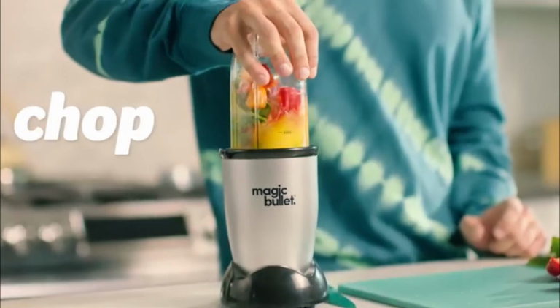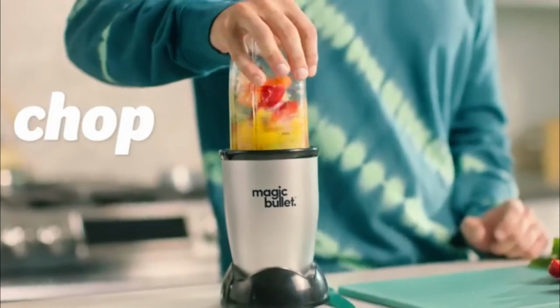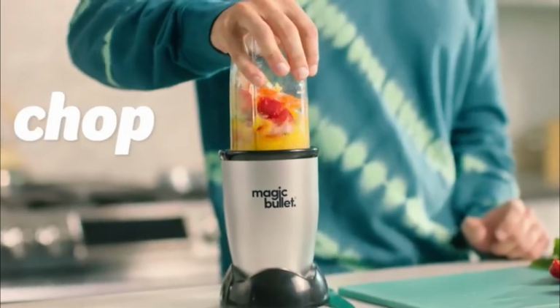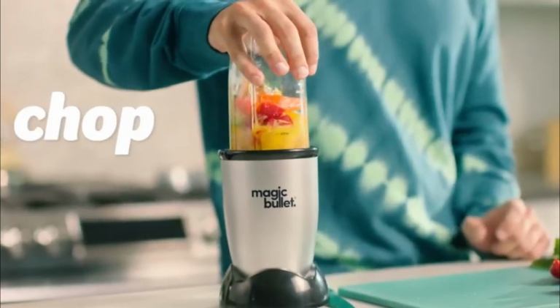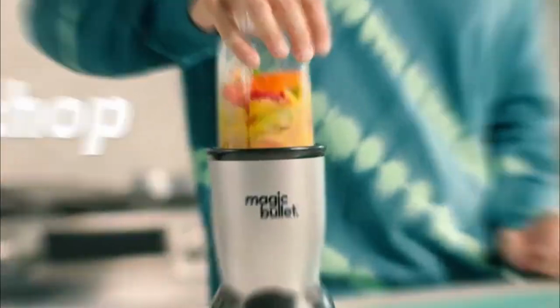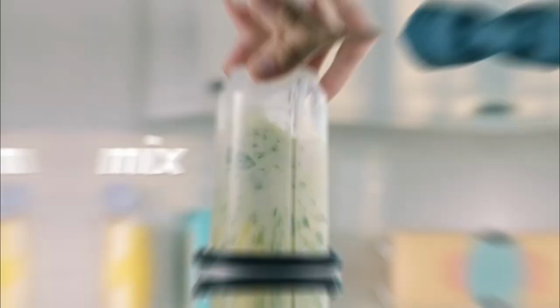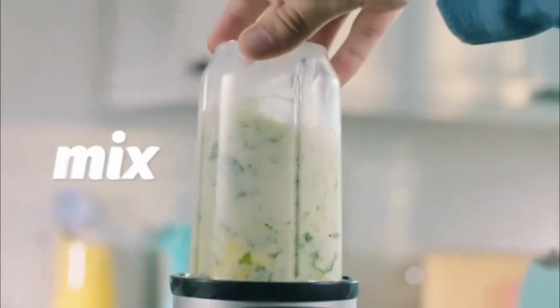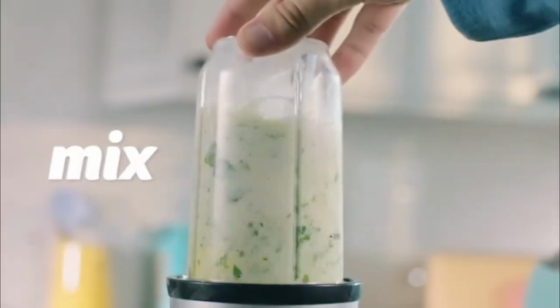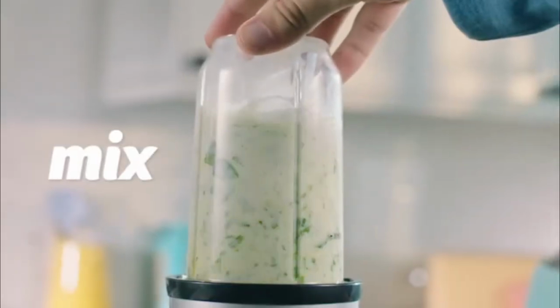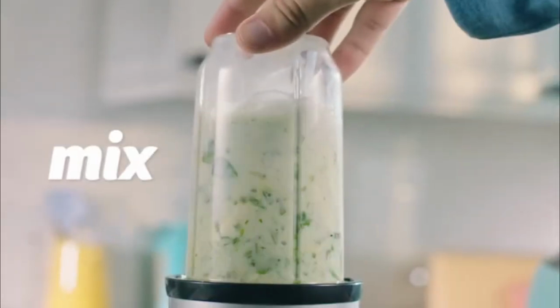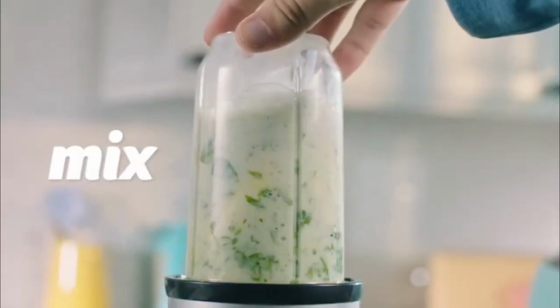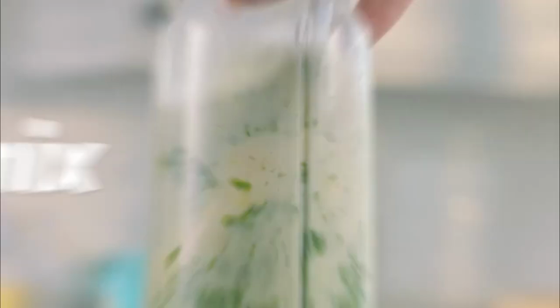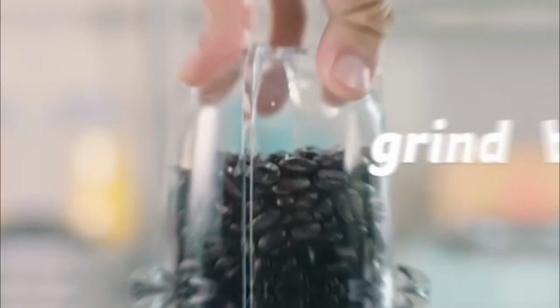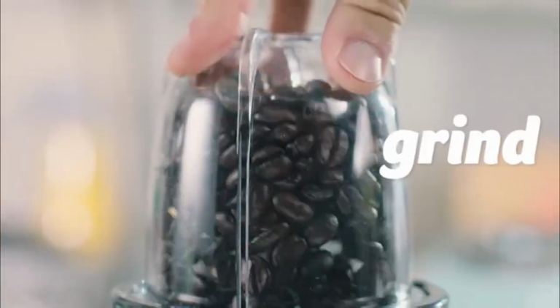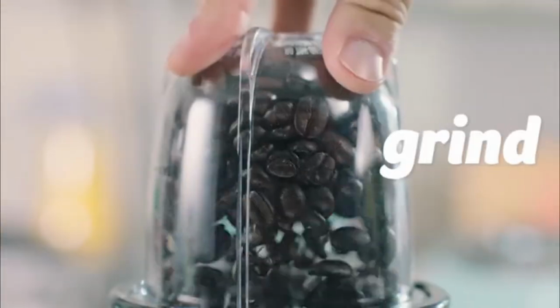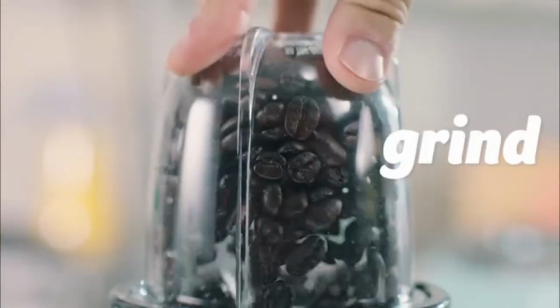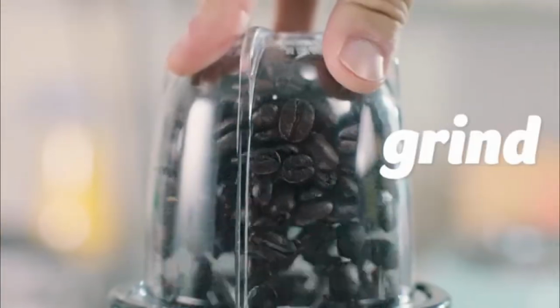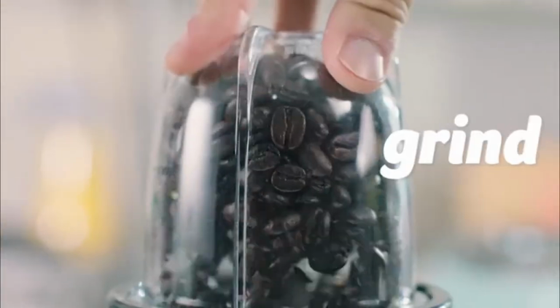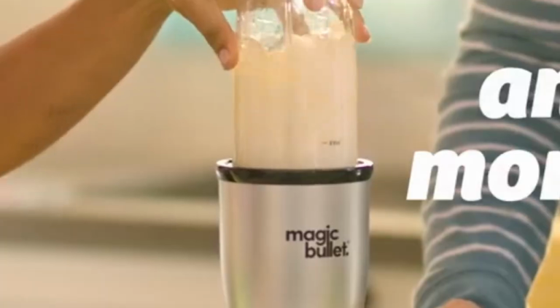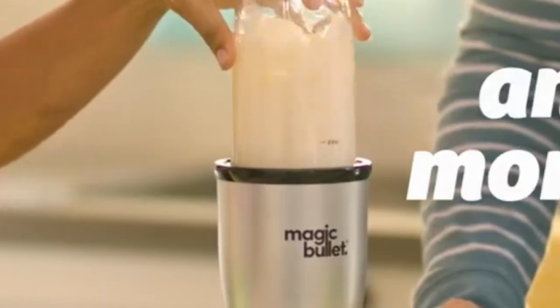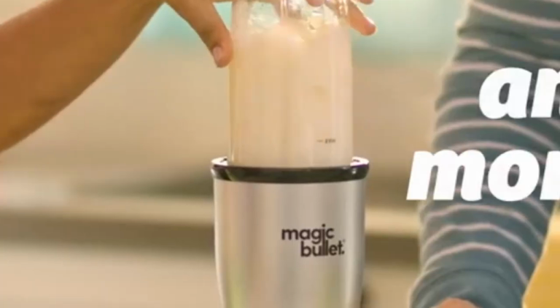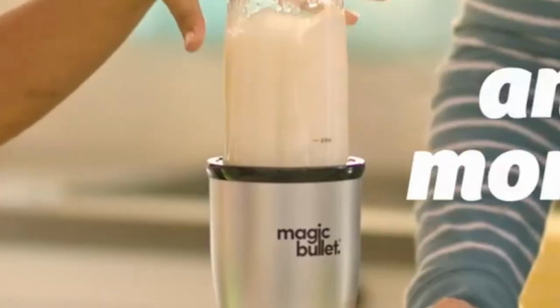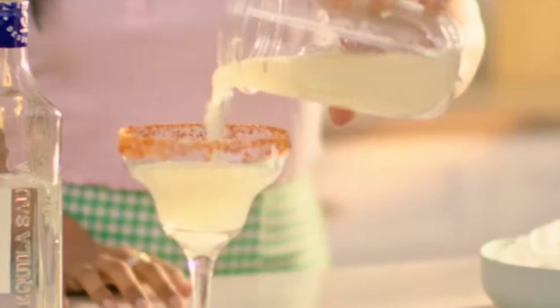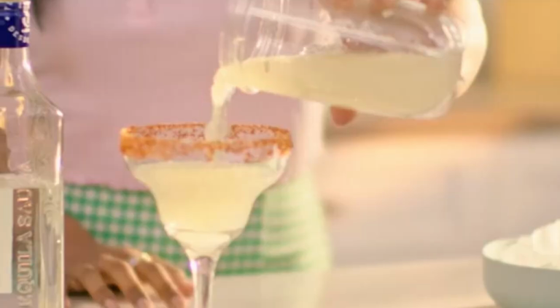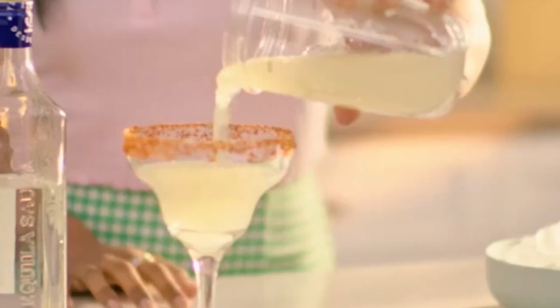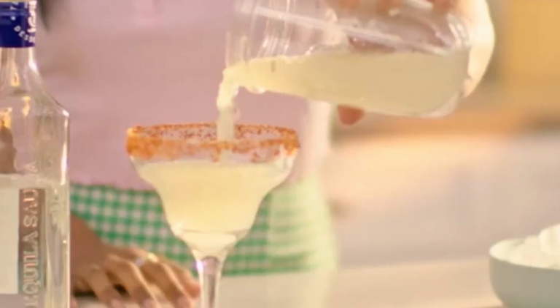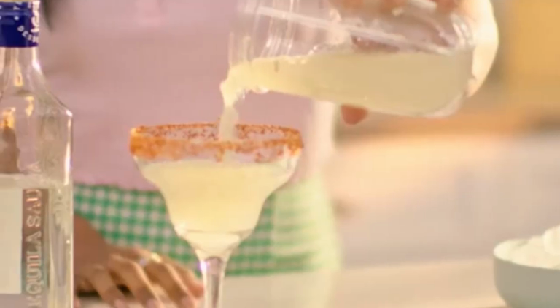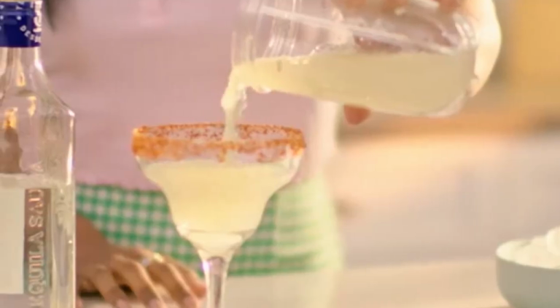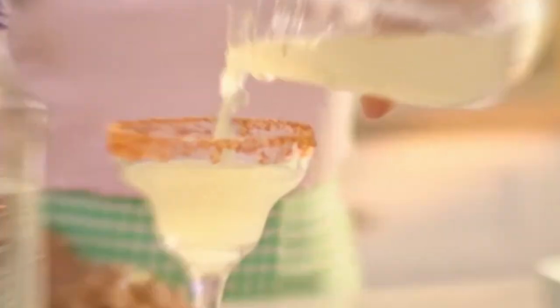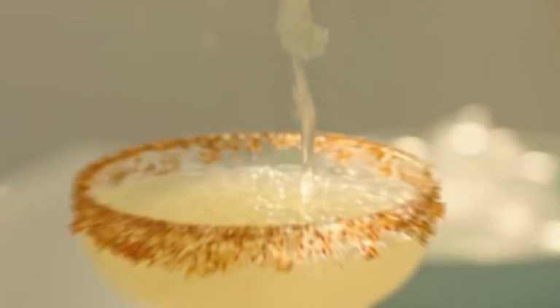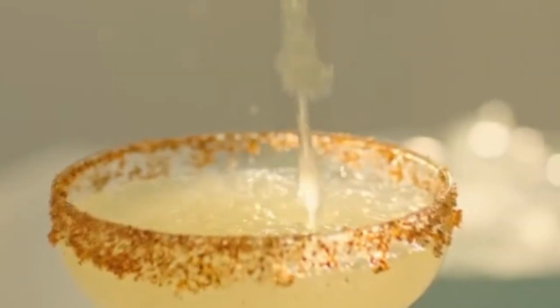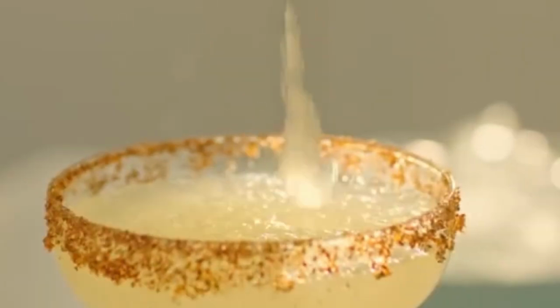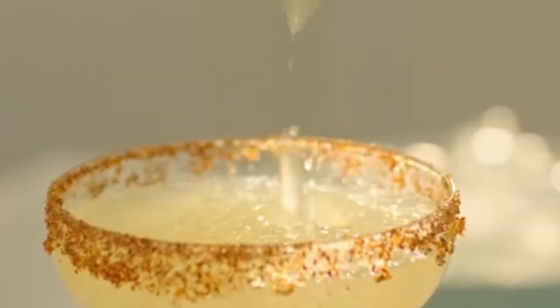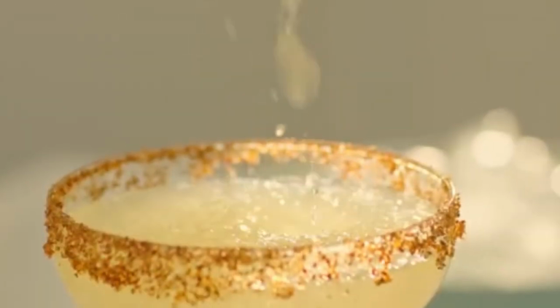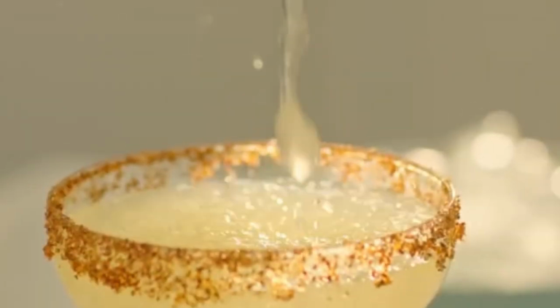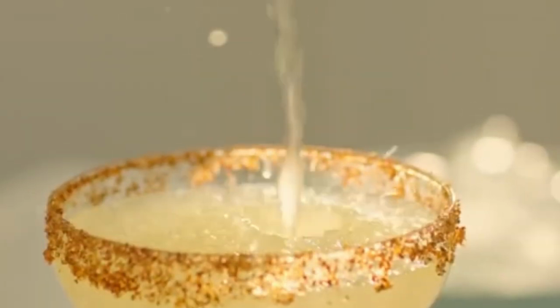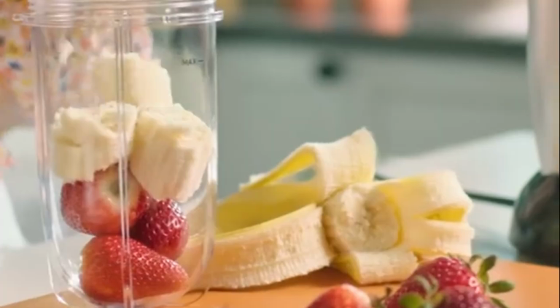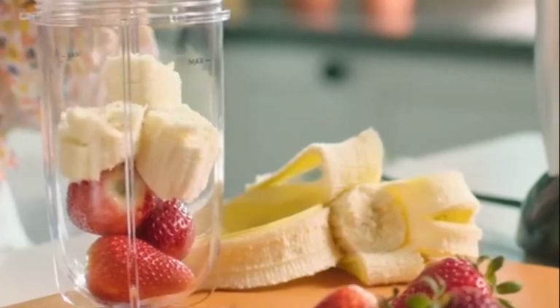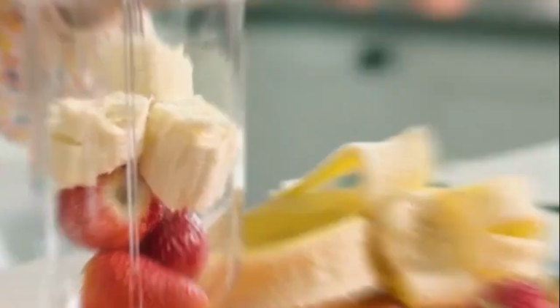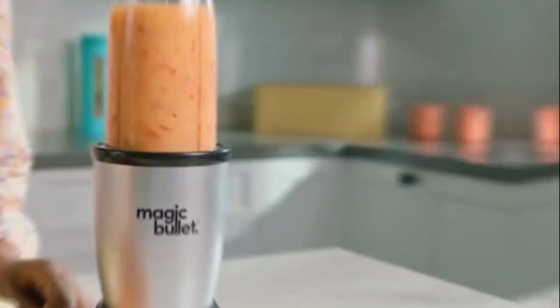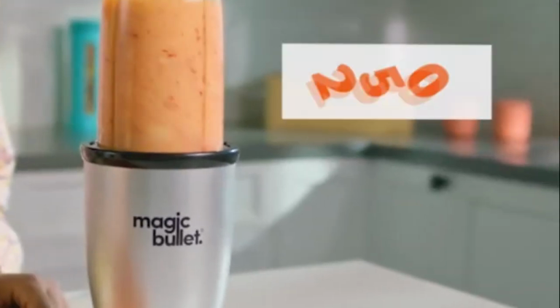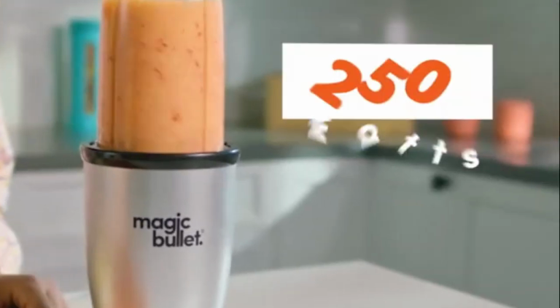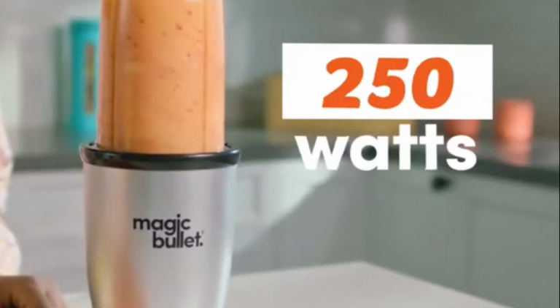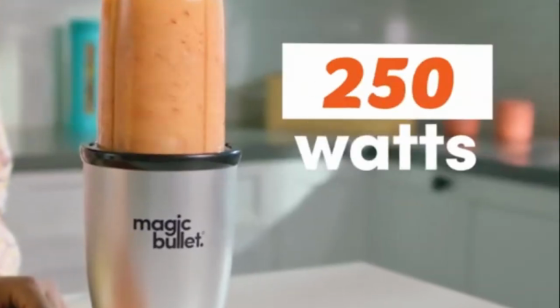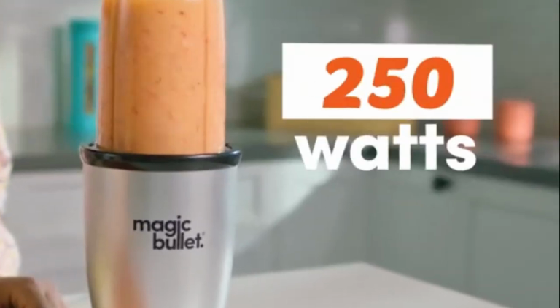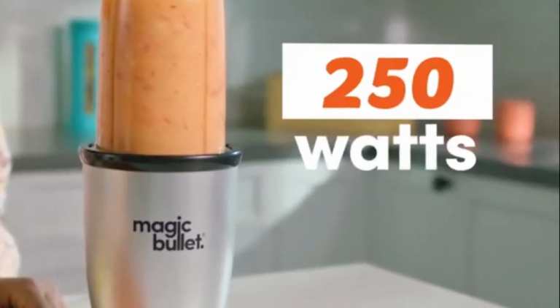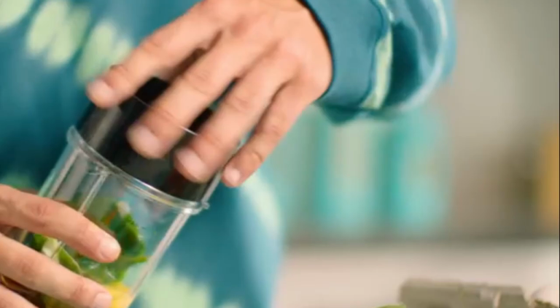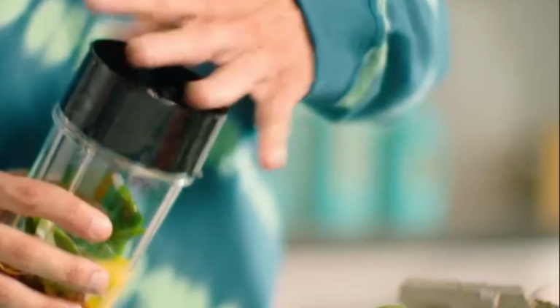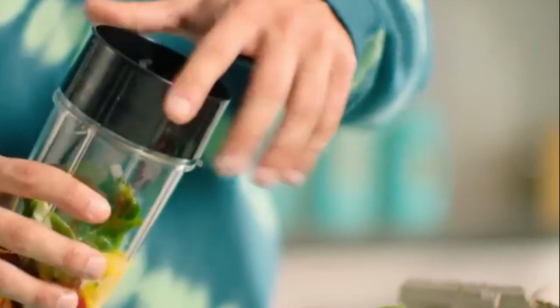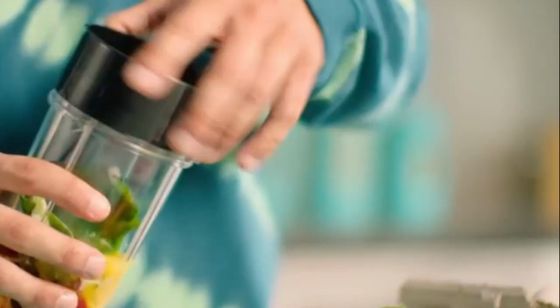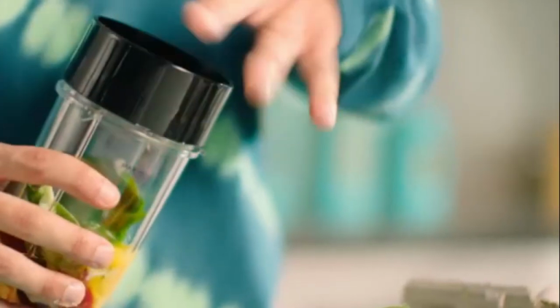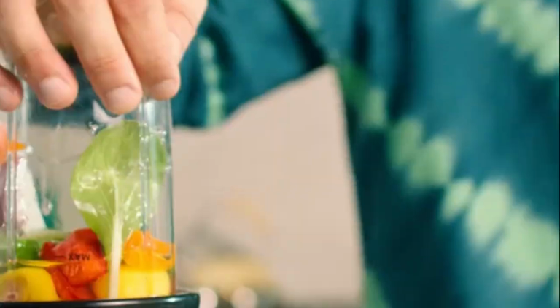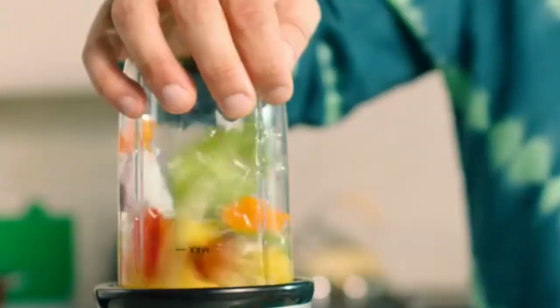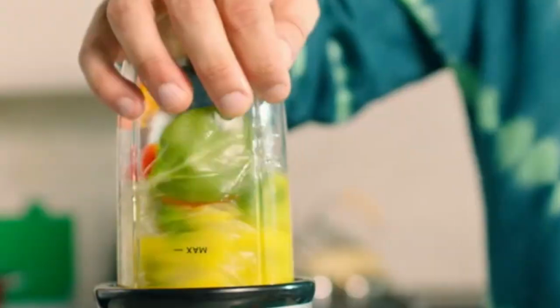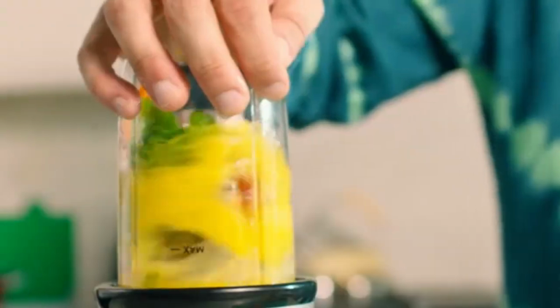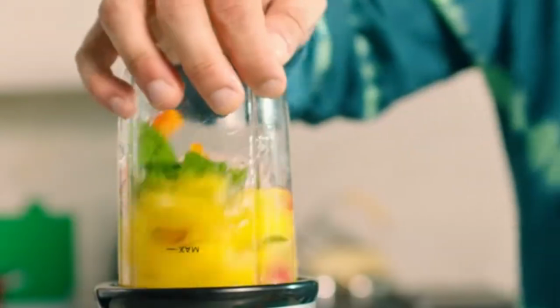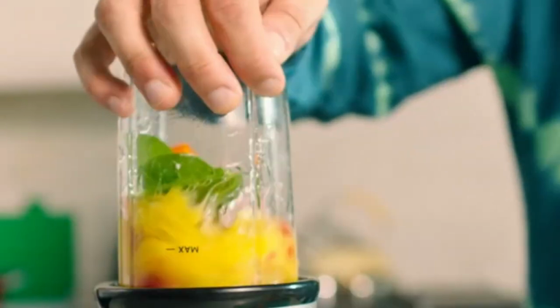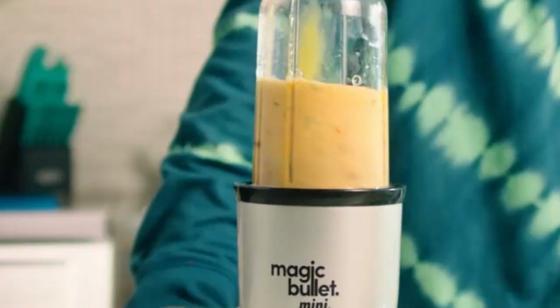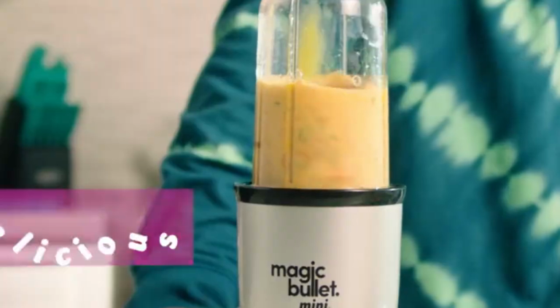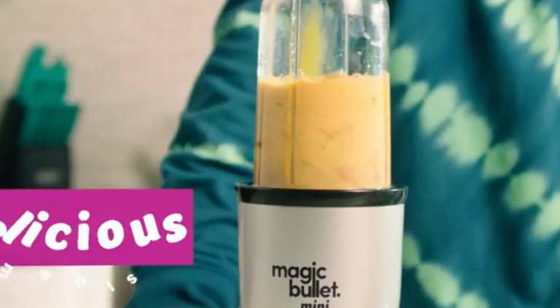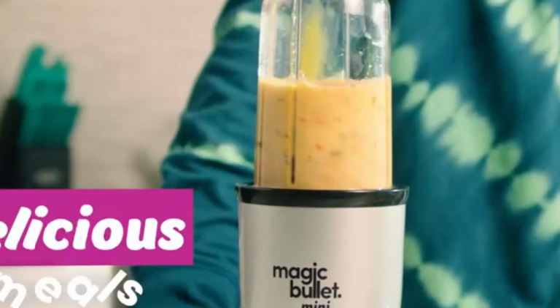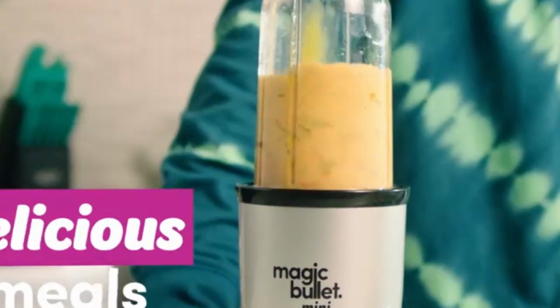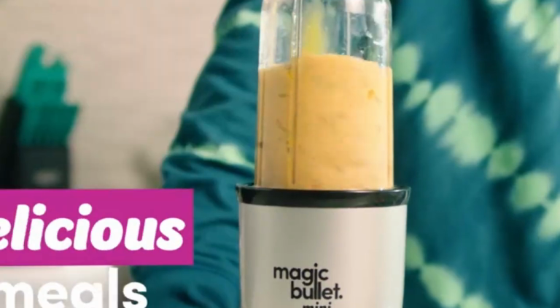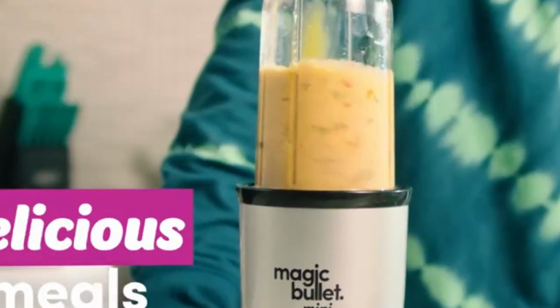If you want to buy a Magic Bullet, definitely watch this video. Today we are going to compare the 3 best bullet blenders. So stay with us.